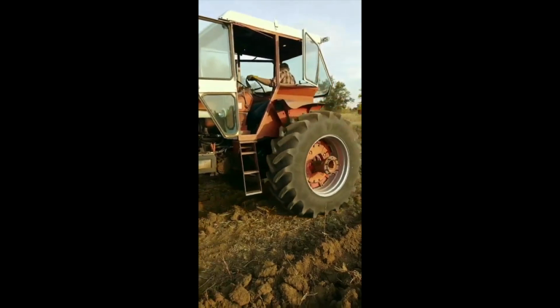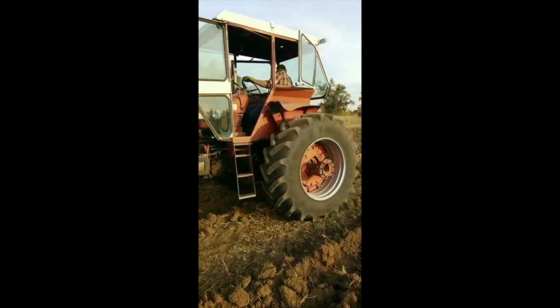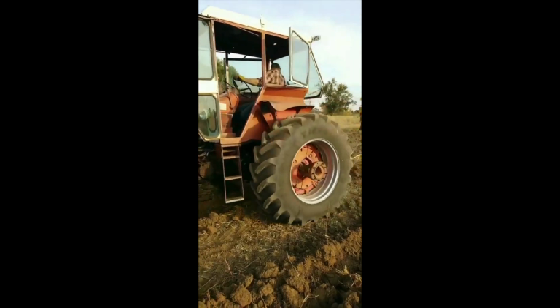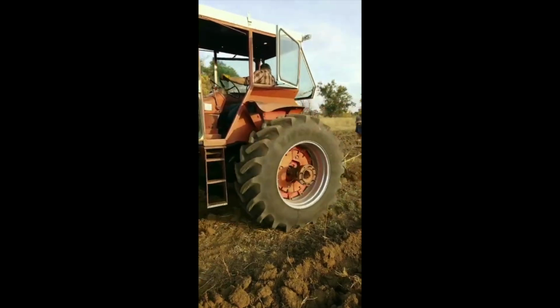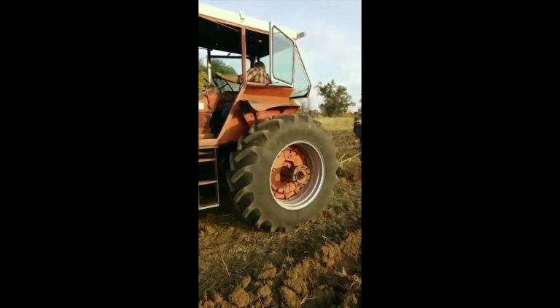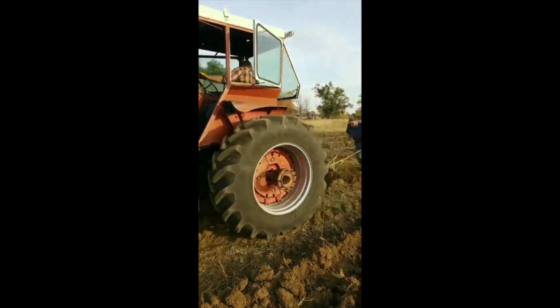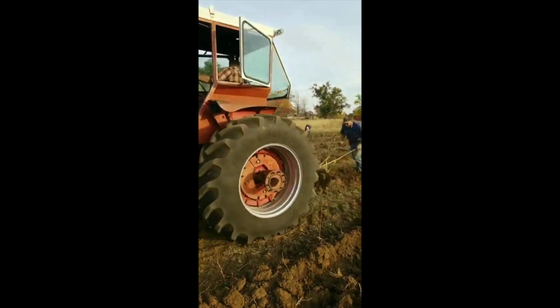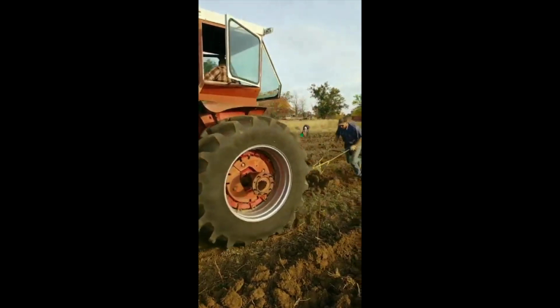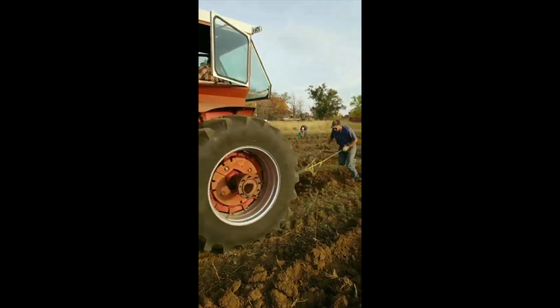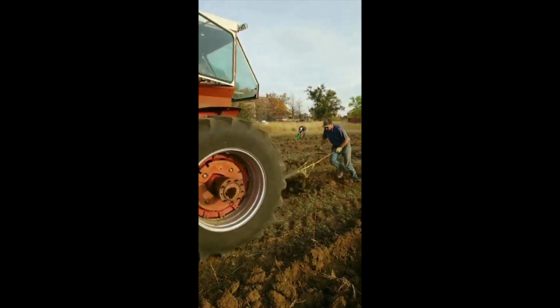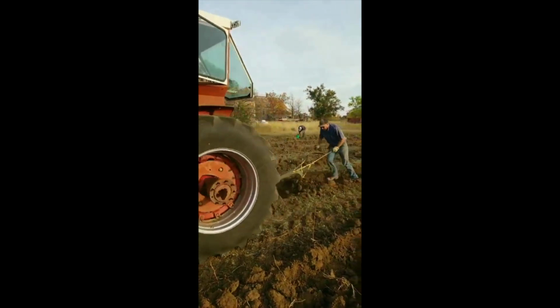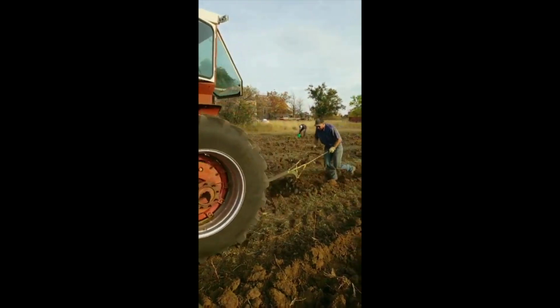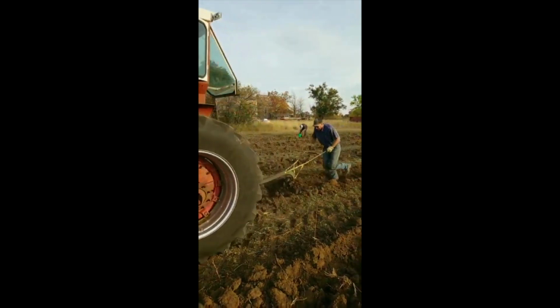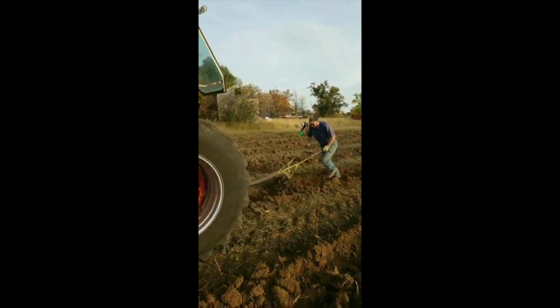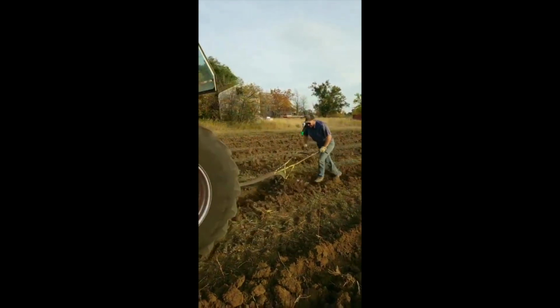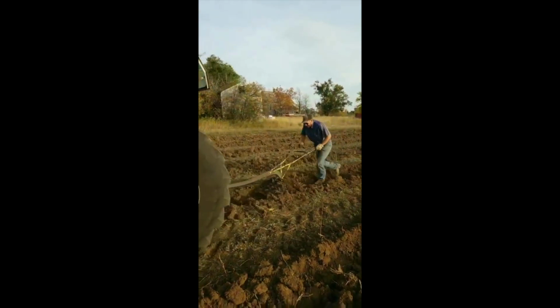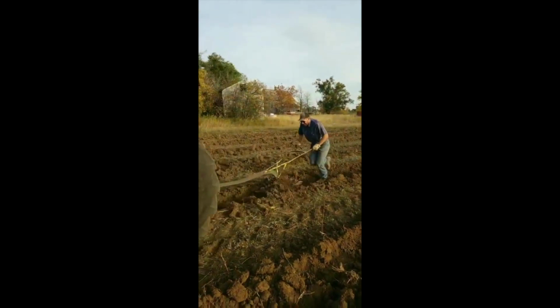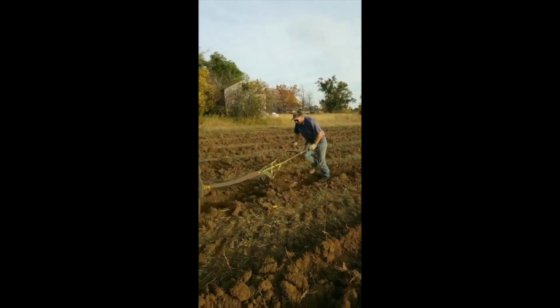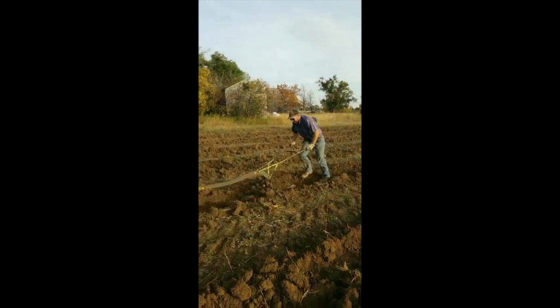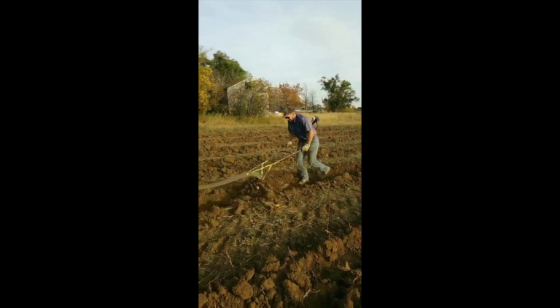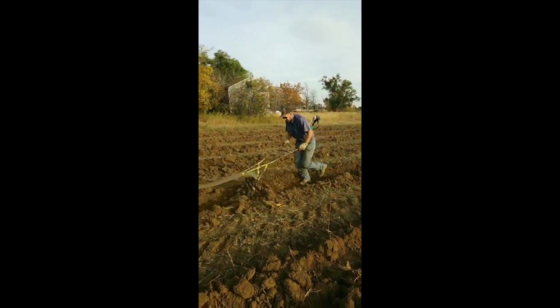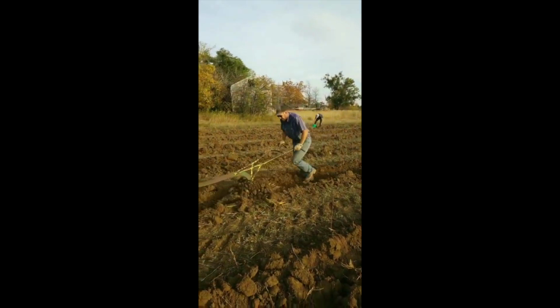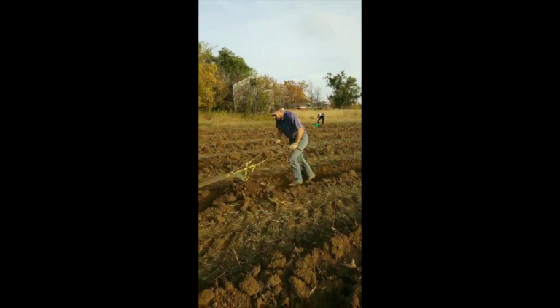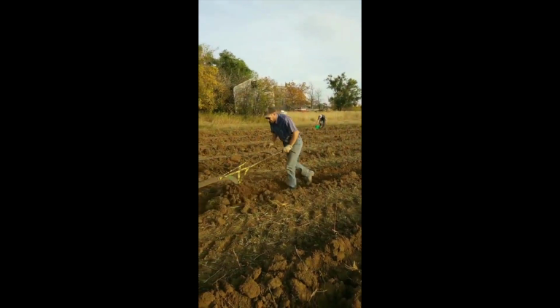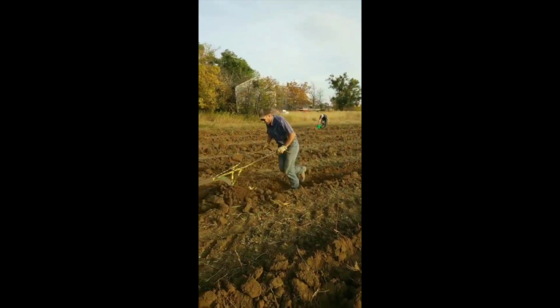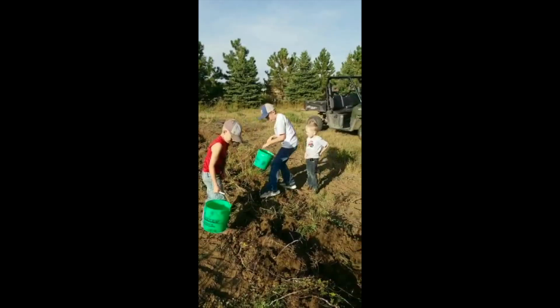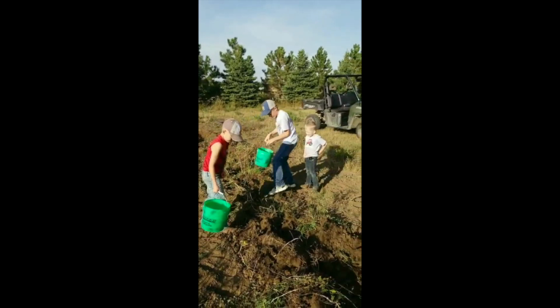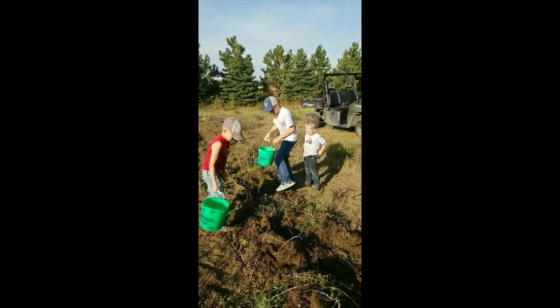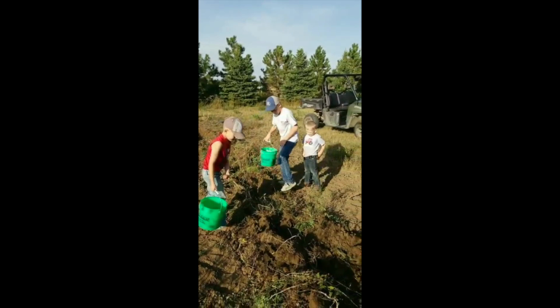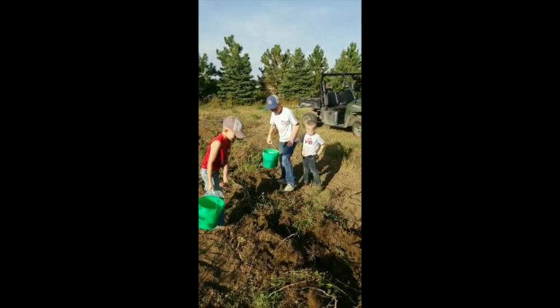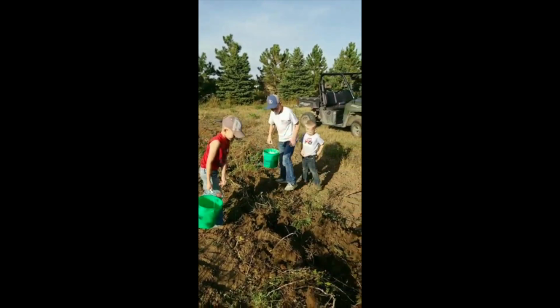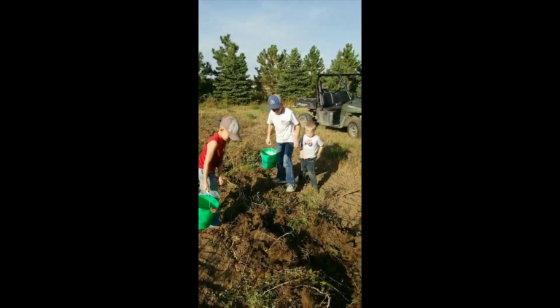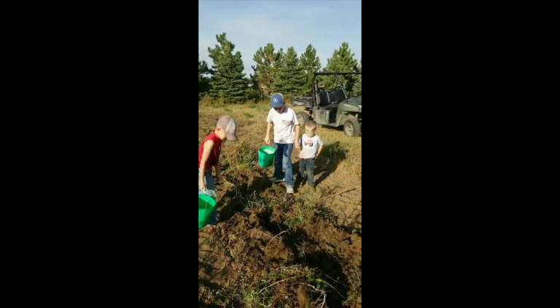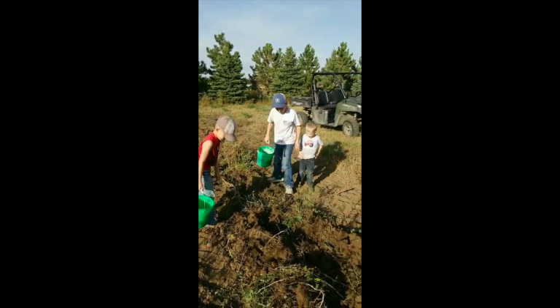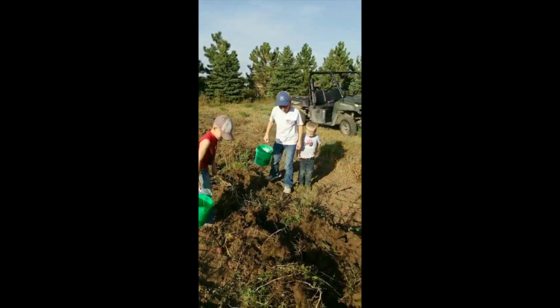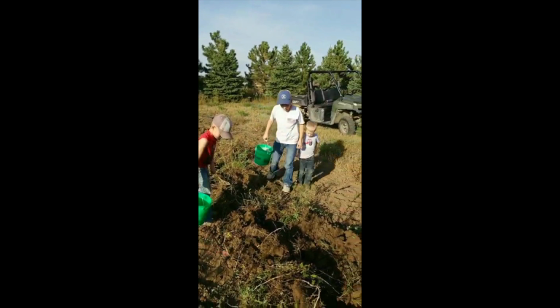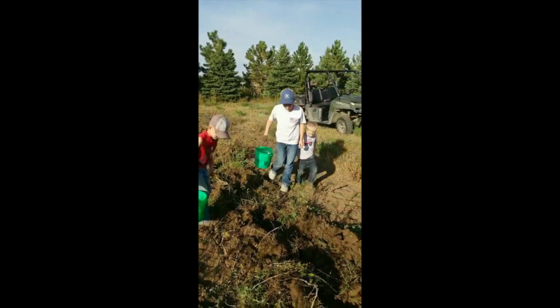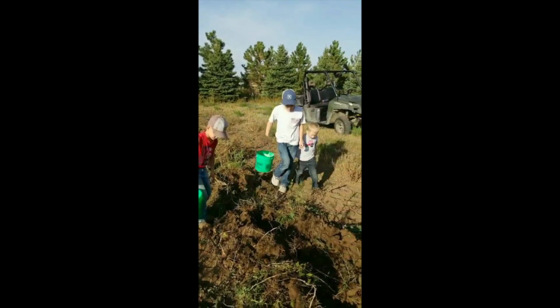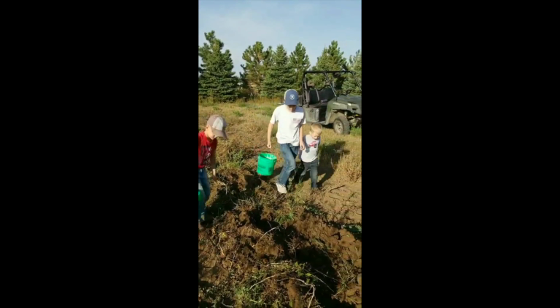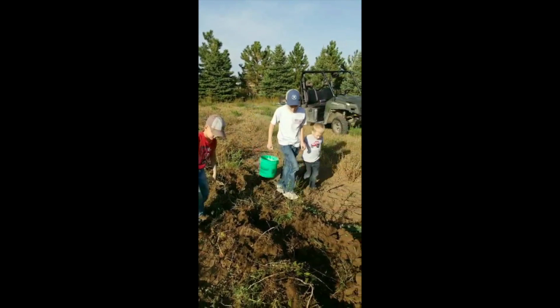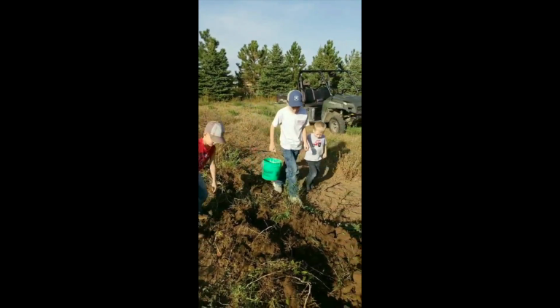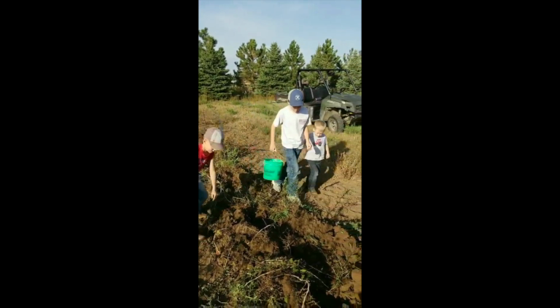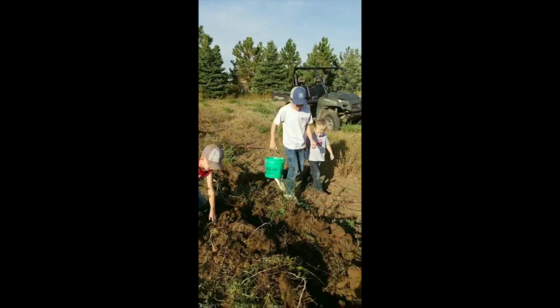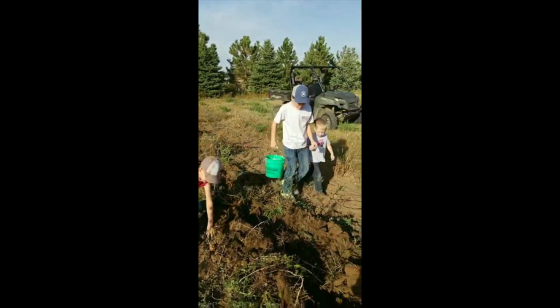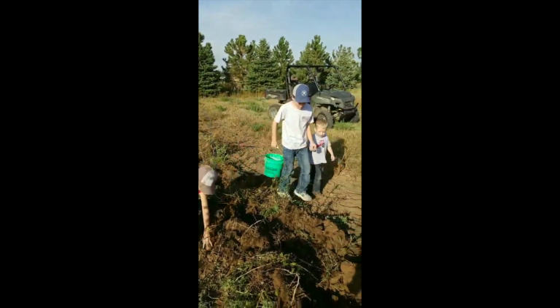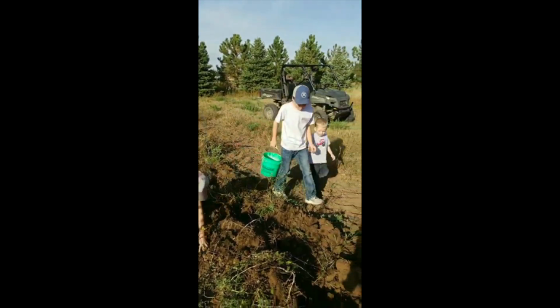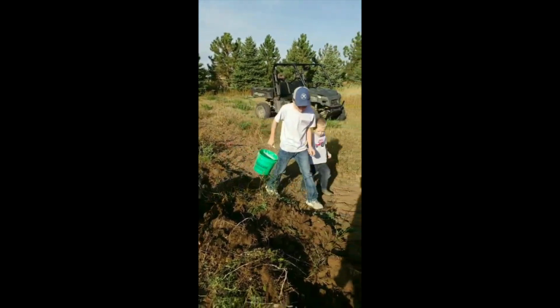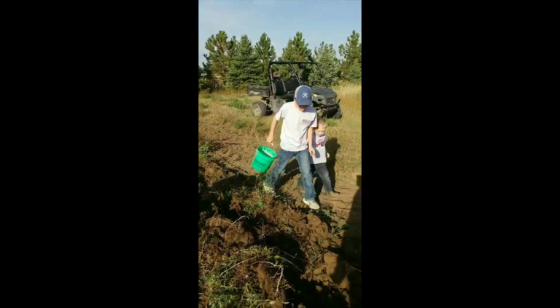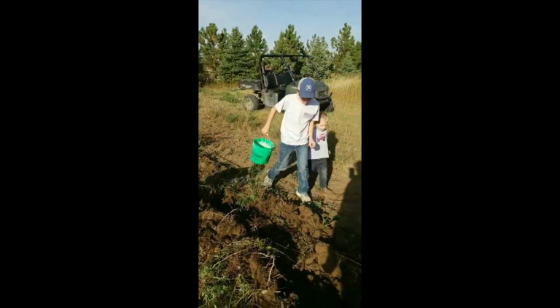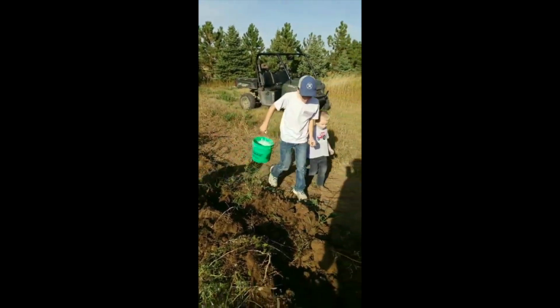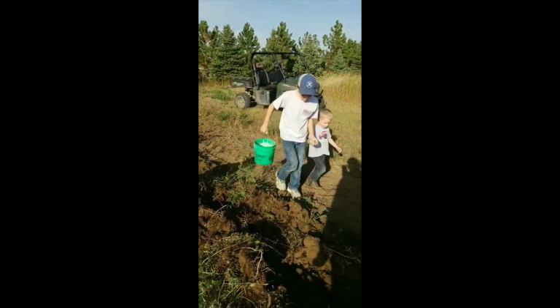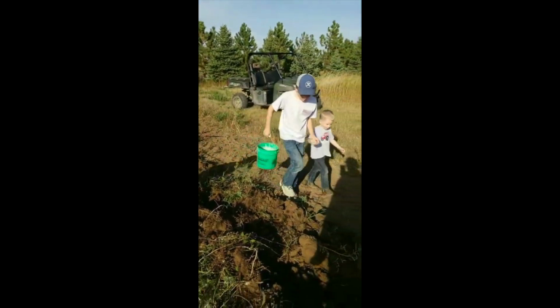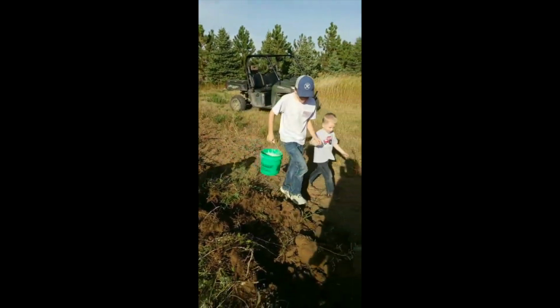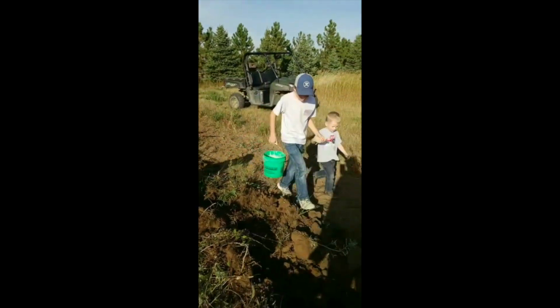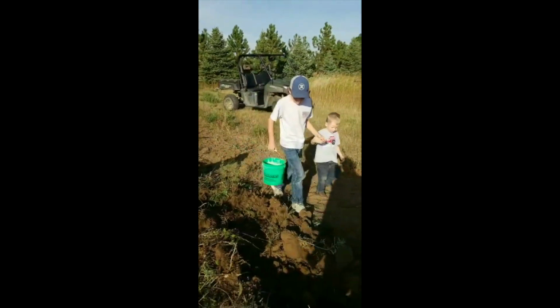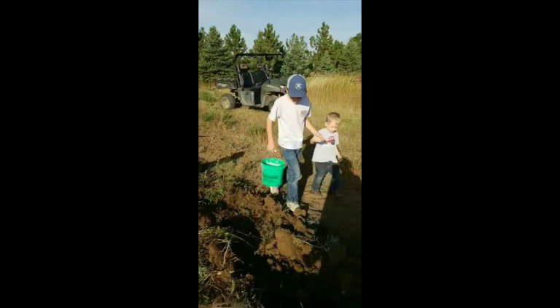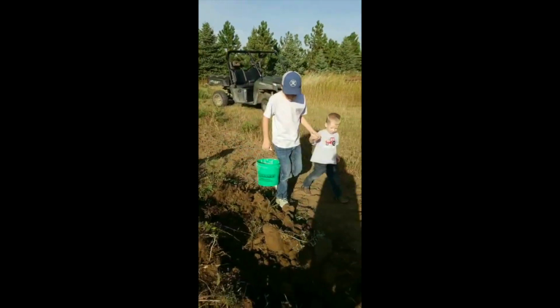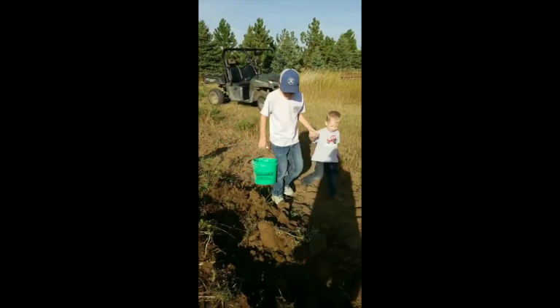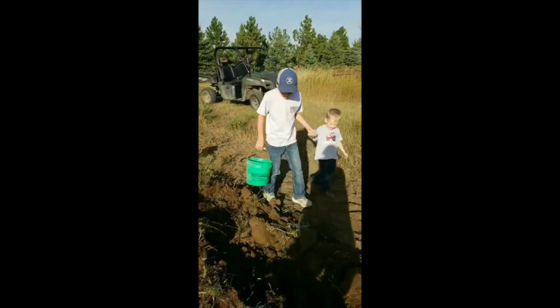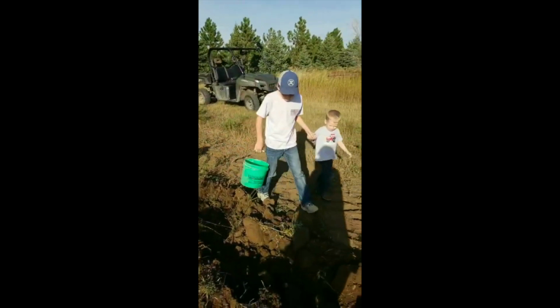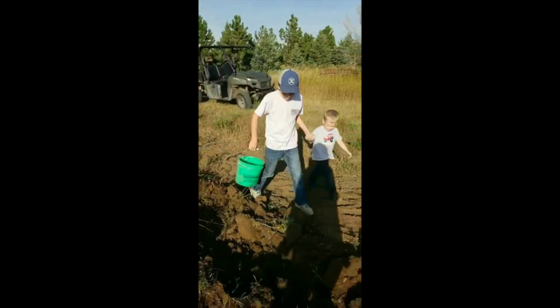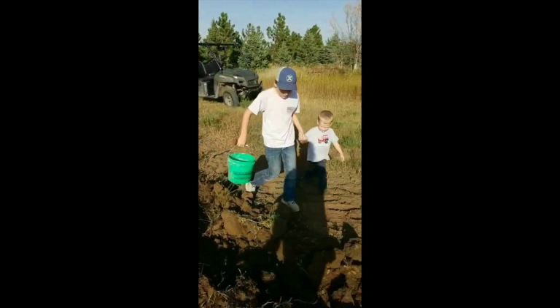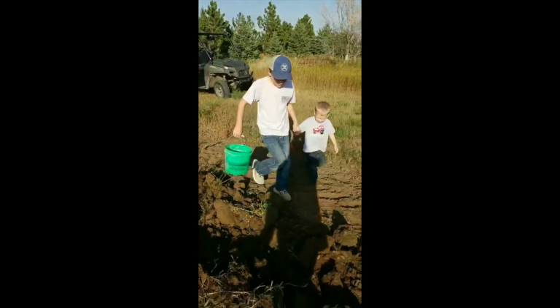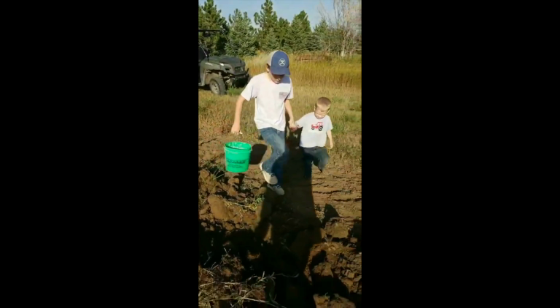We had a bunch of potatoes that we needed to dig up before the frost, so the kids helped dig up all of those potatoes.